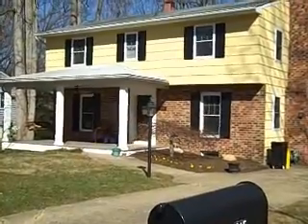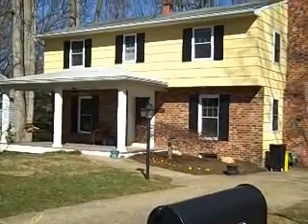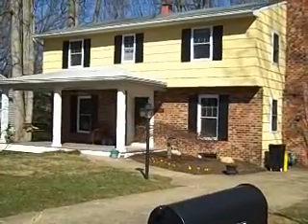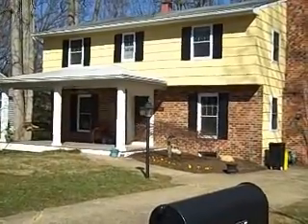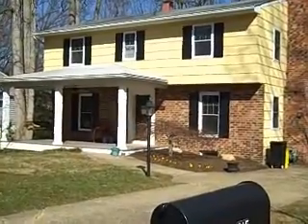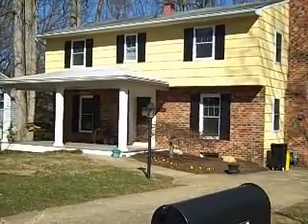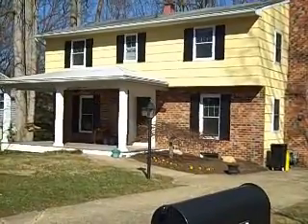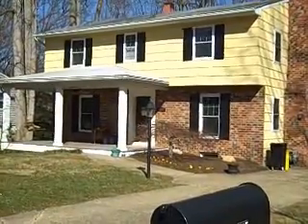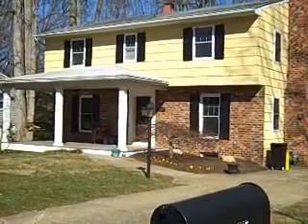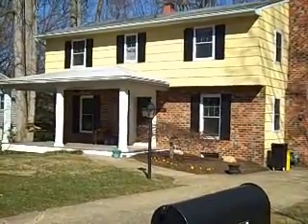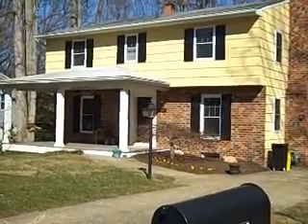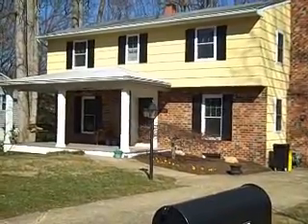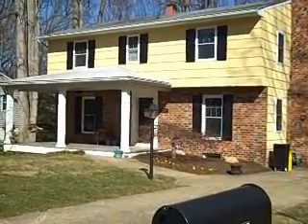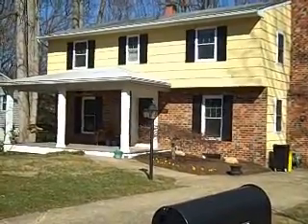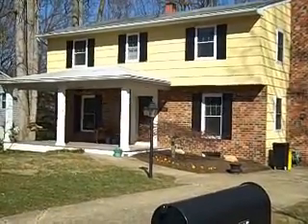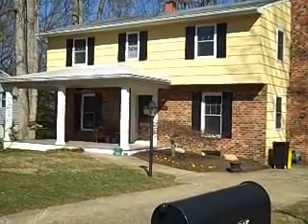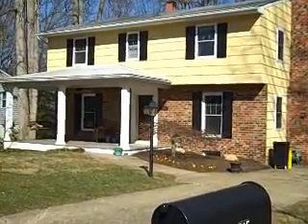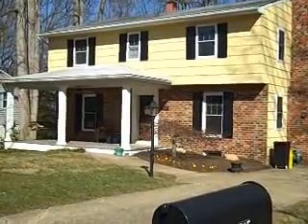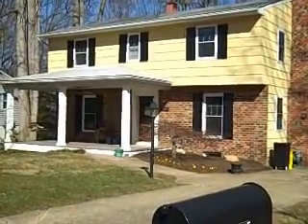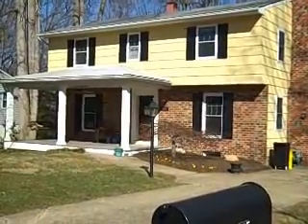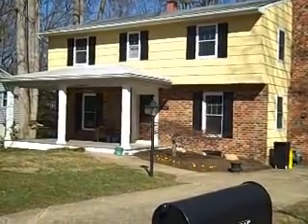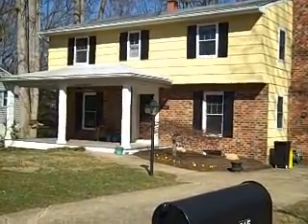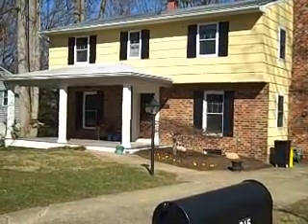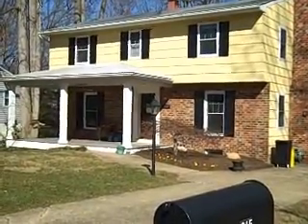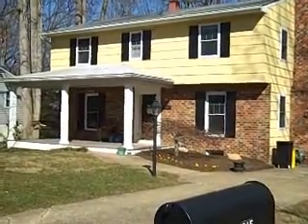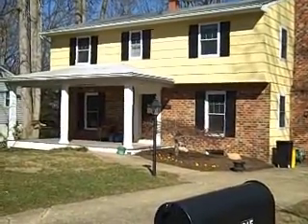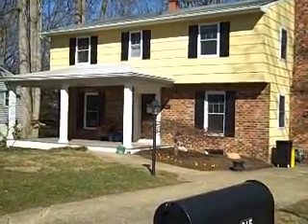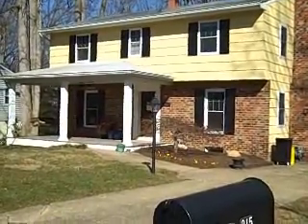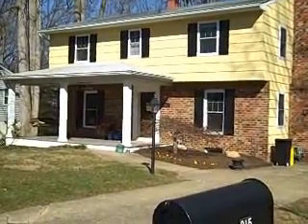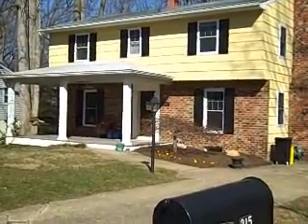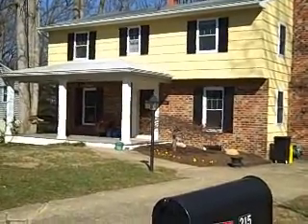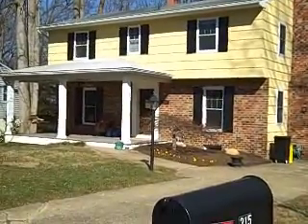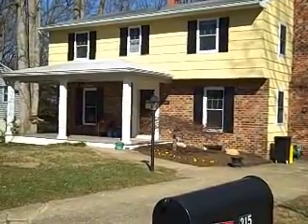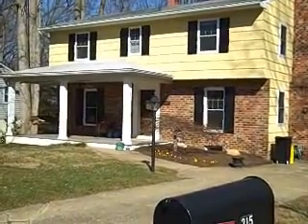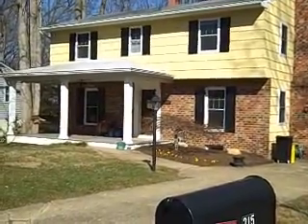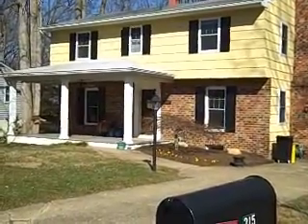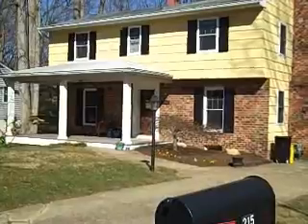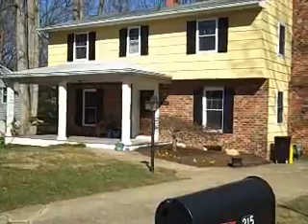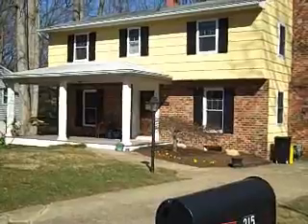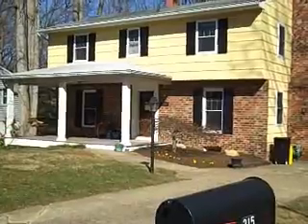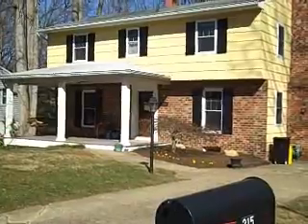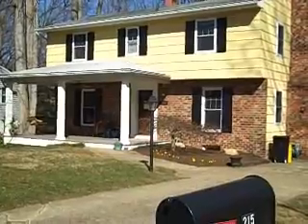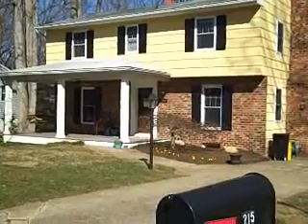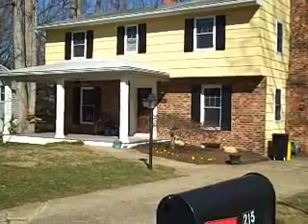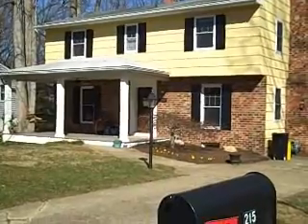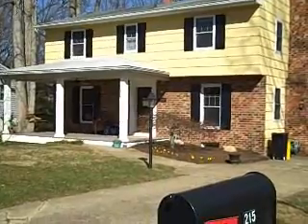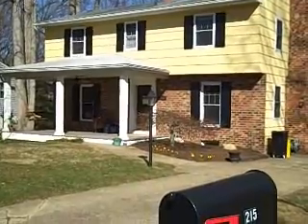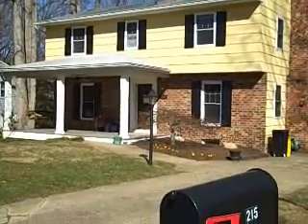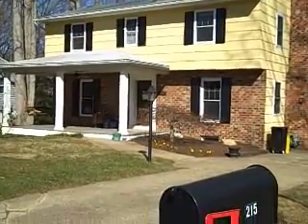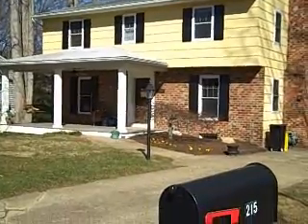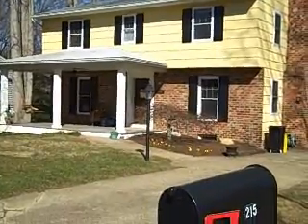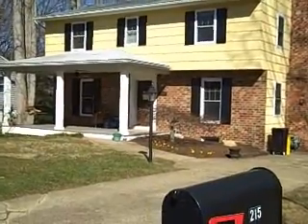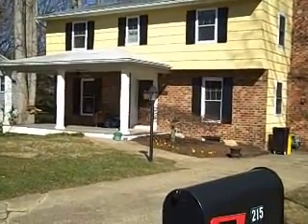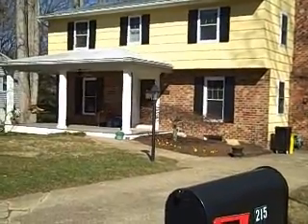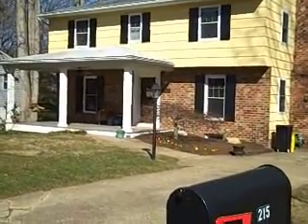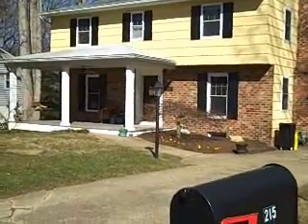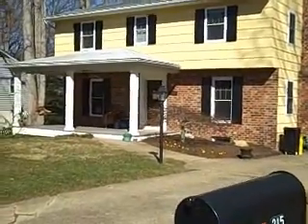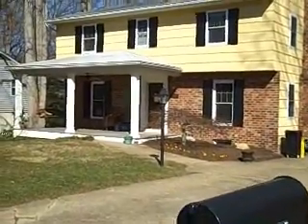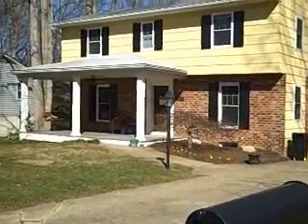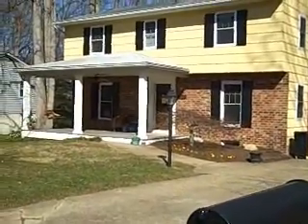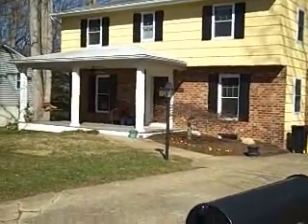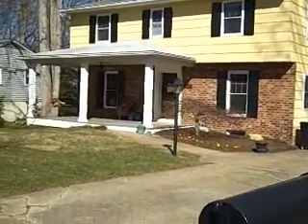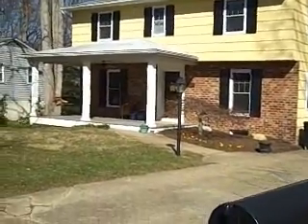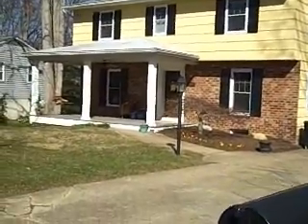This is a four bedroom, two and a half bath, Center Hall Colonial. Let's walk up and take a closer look.